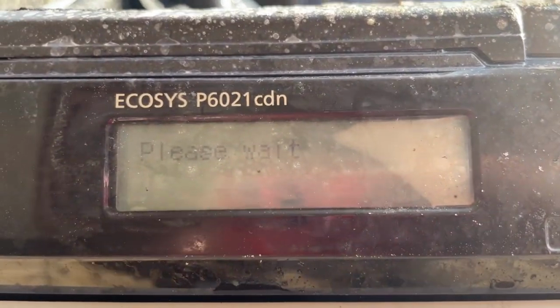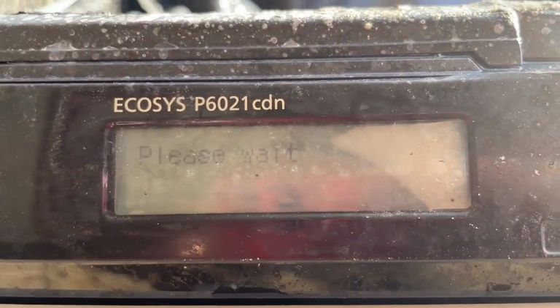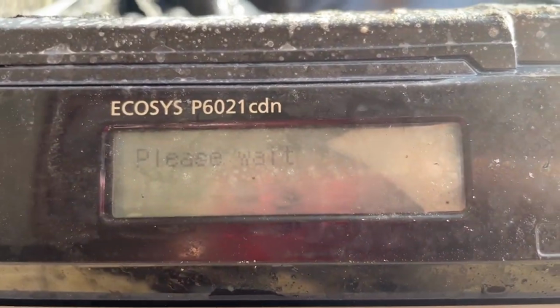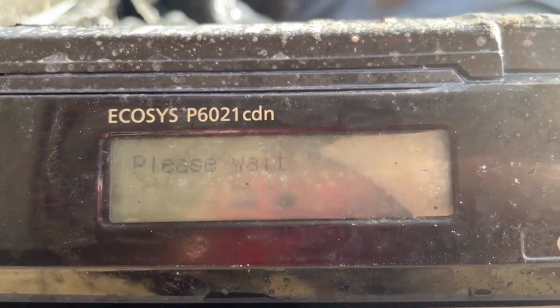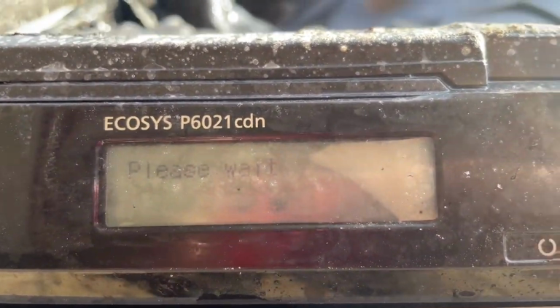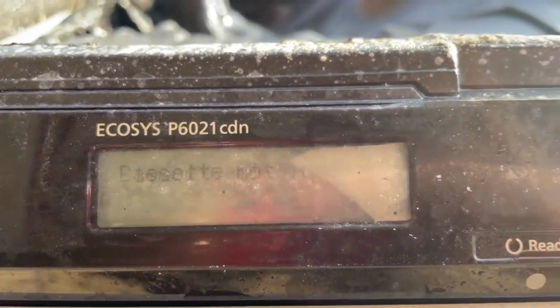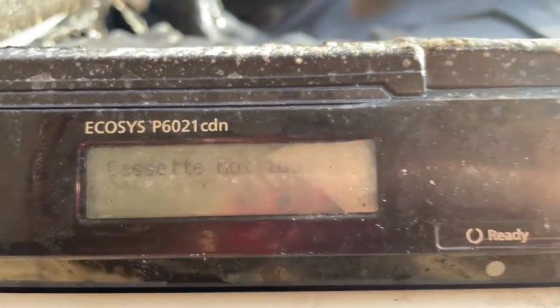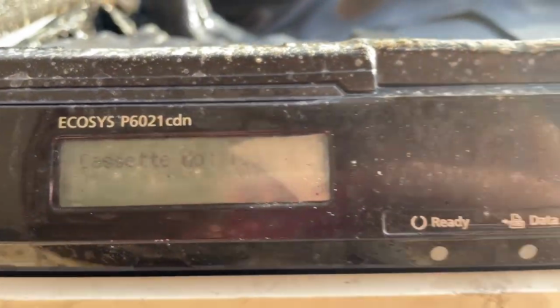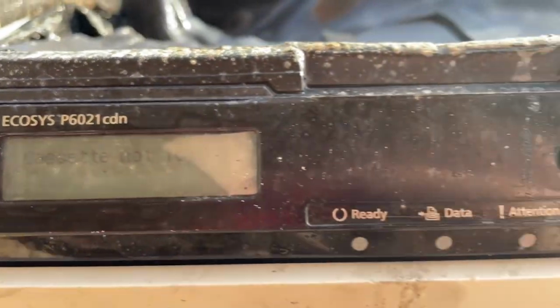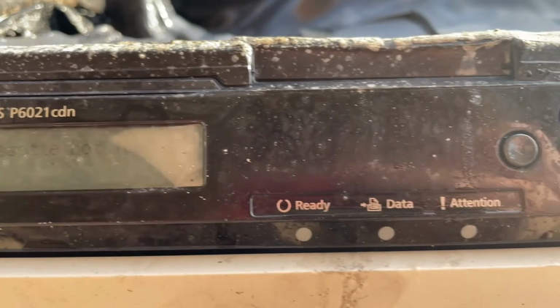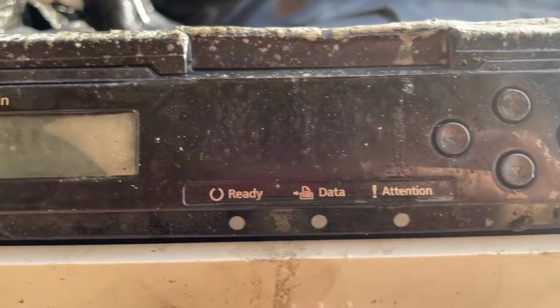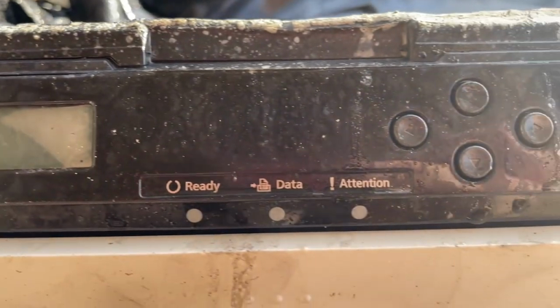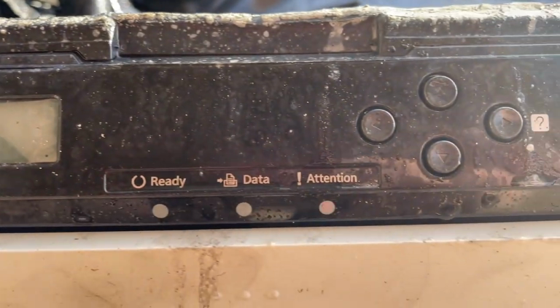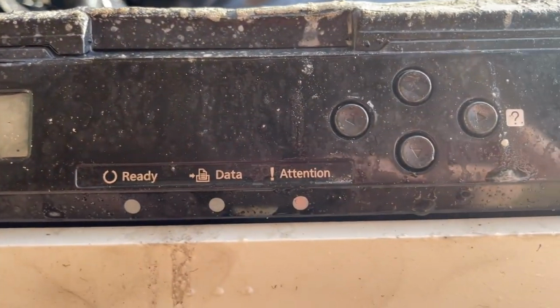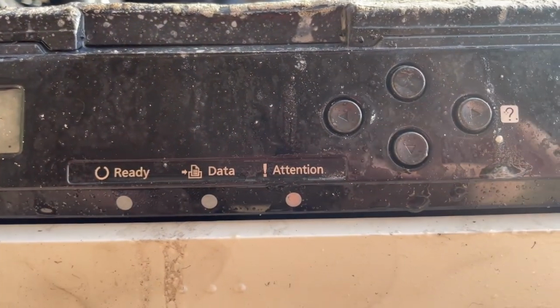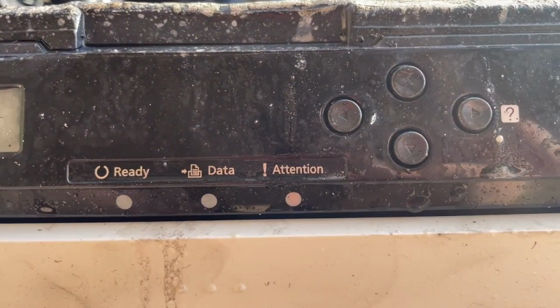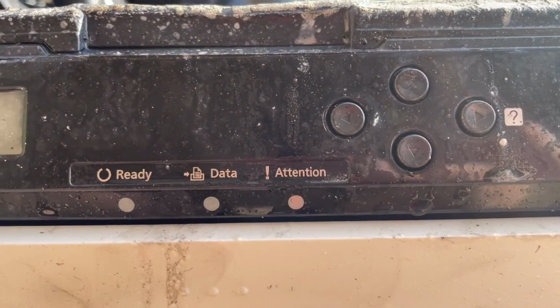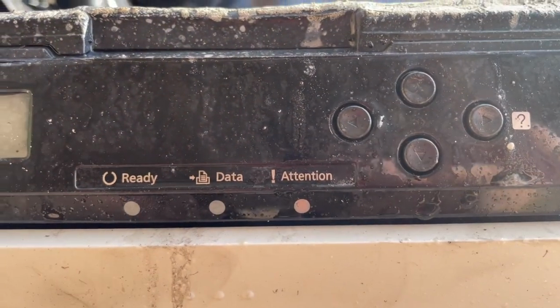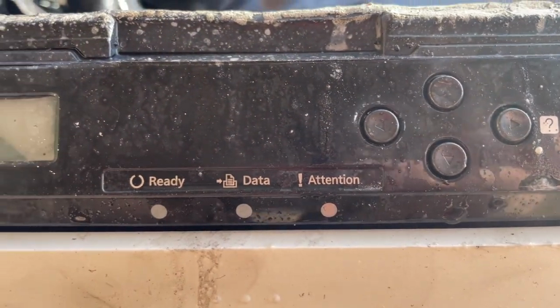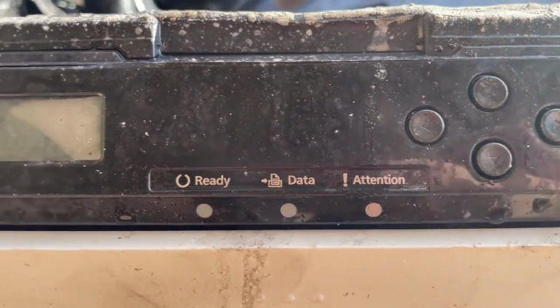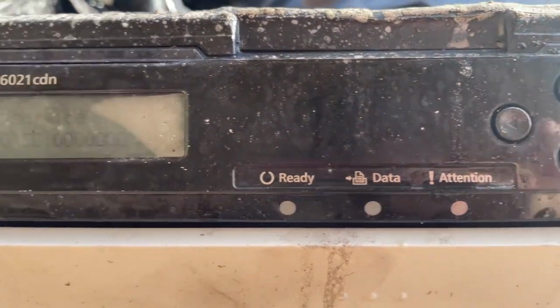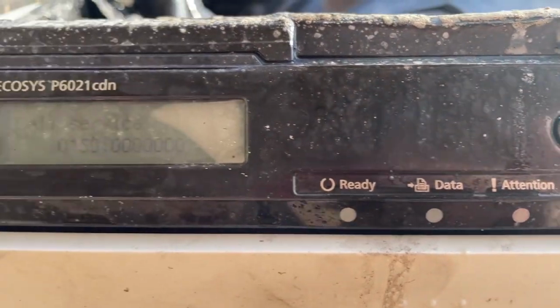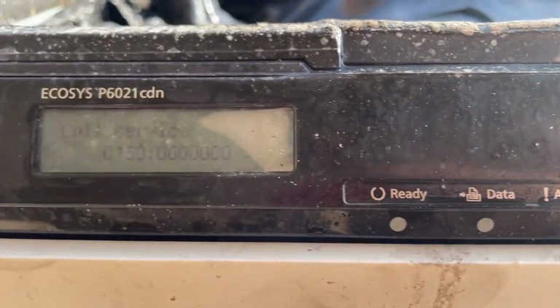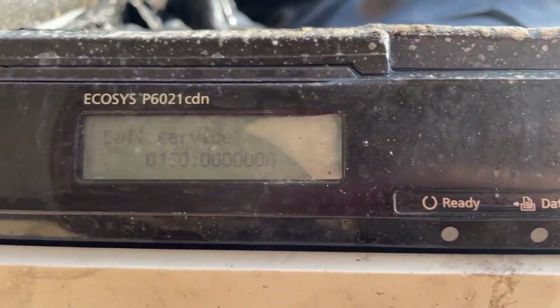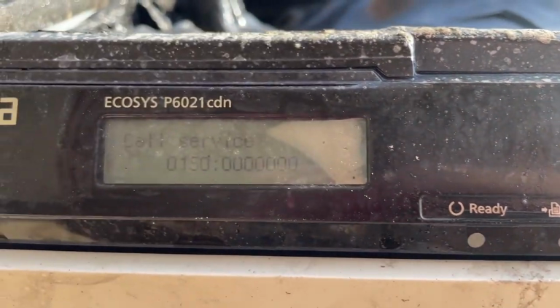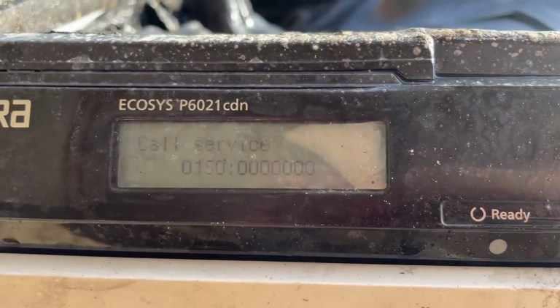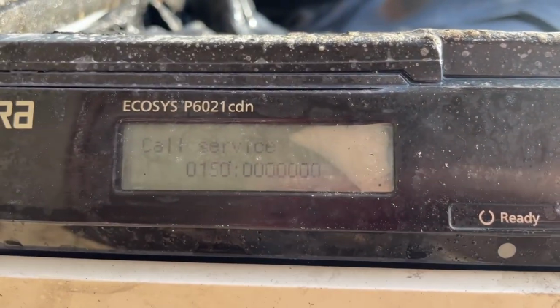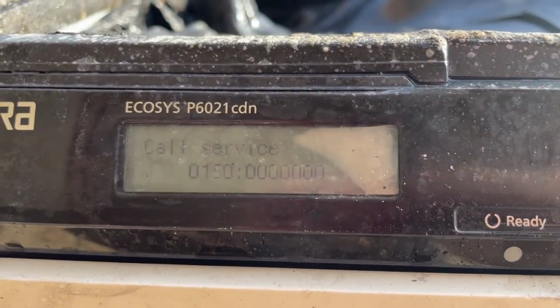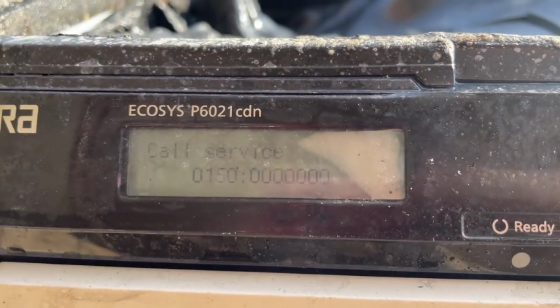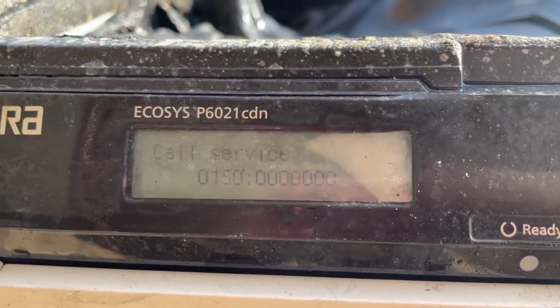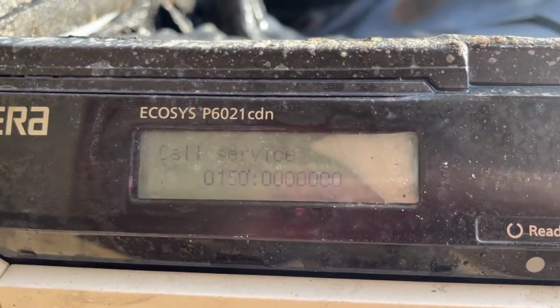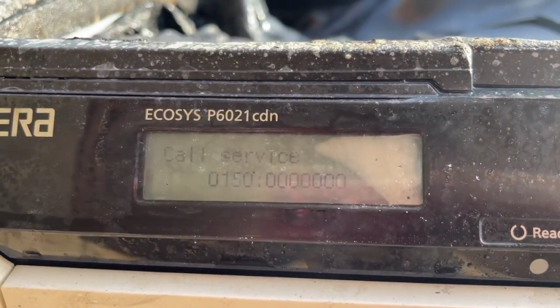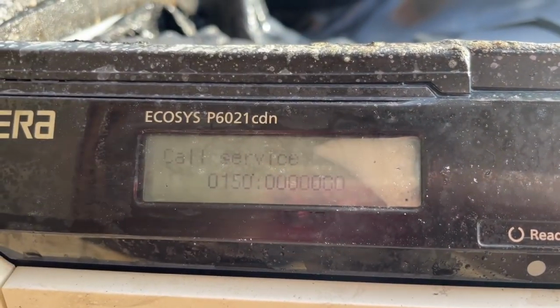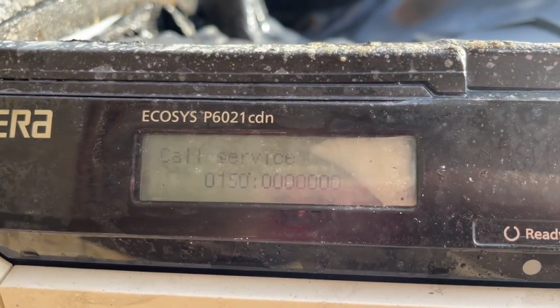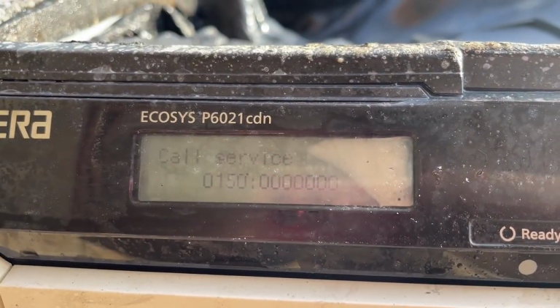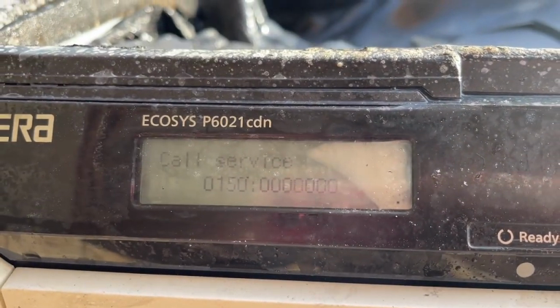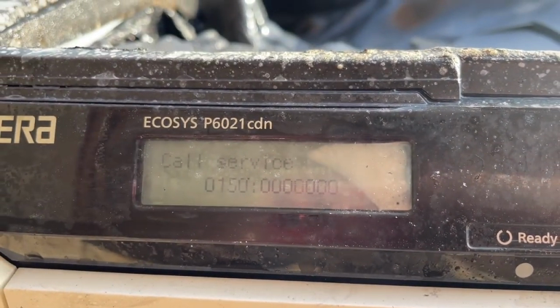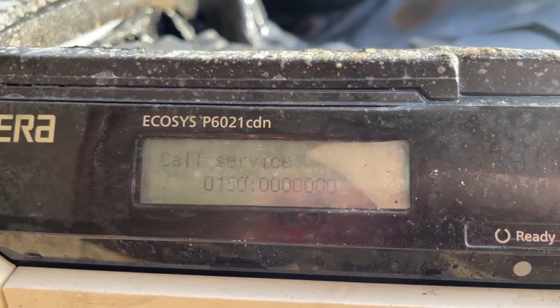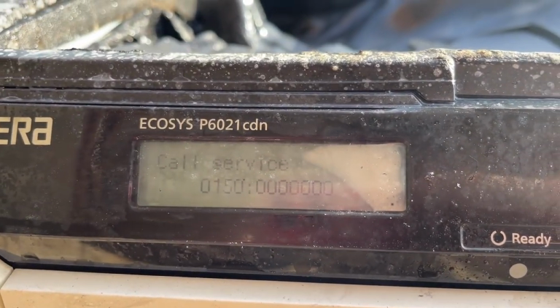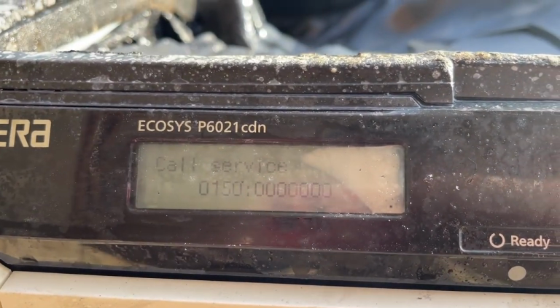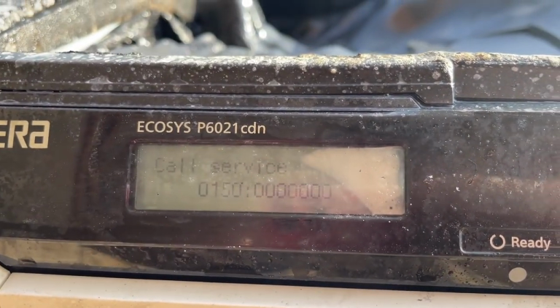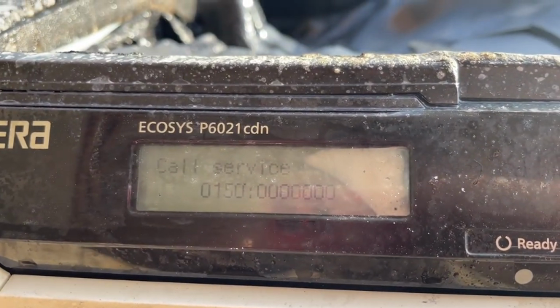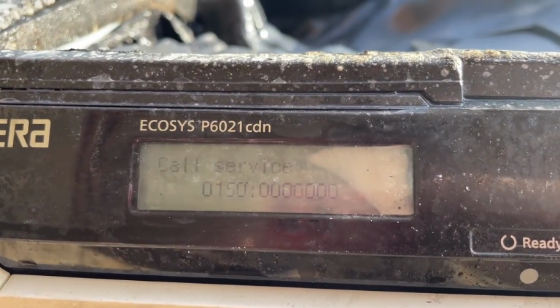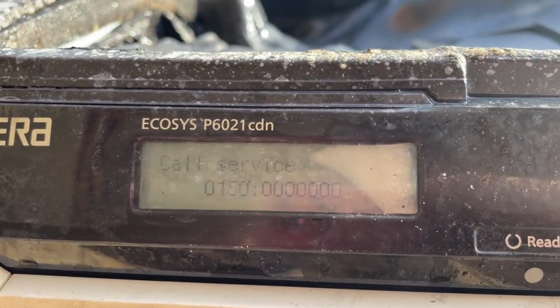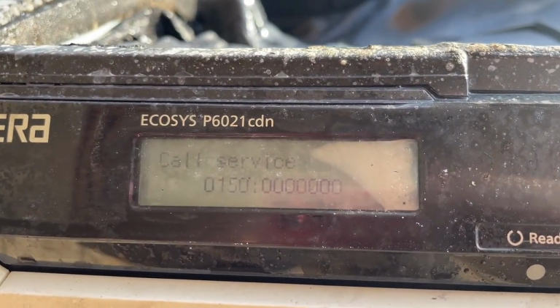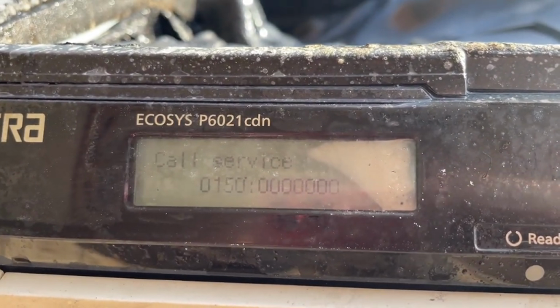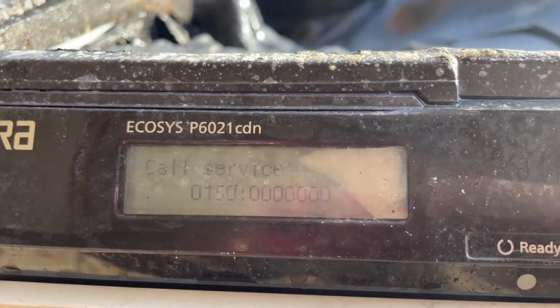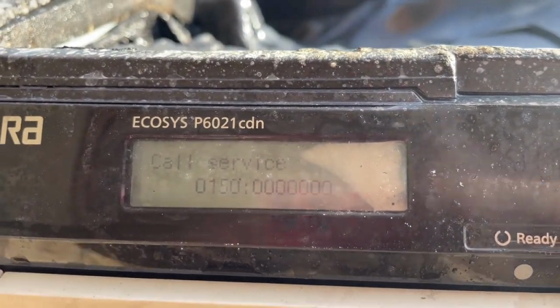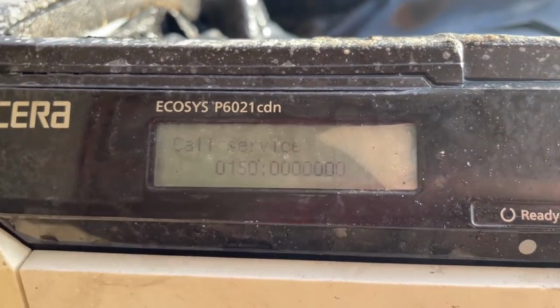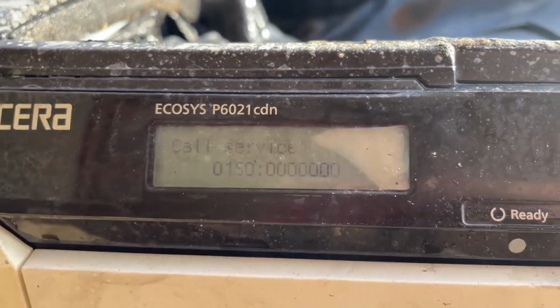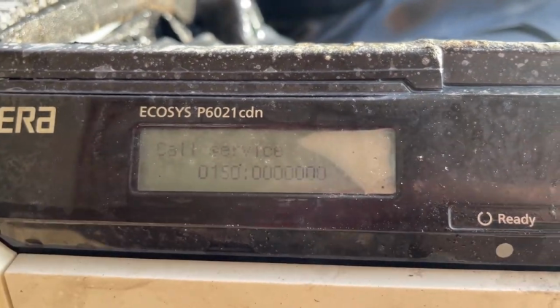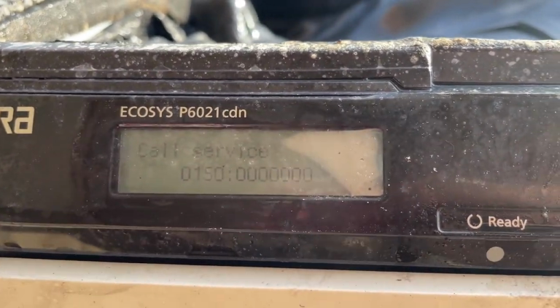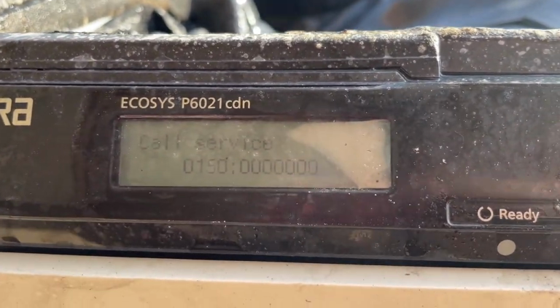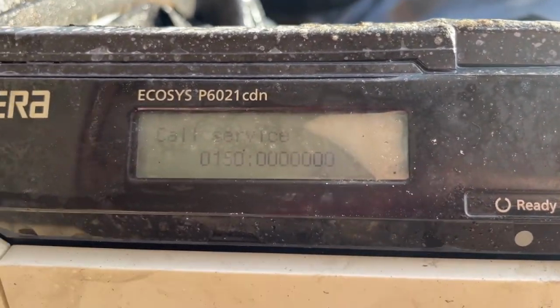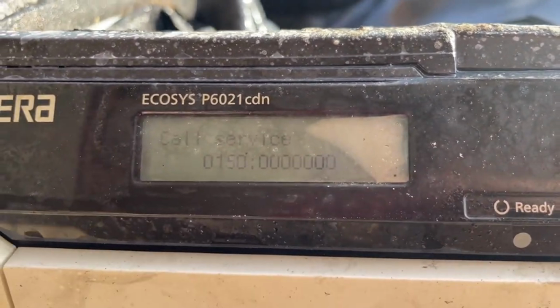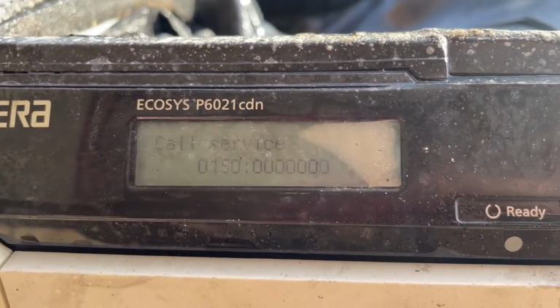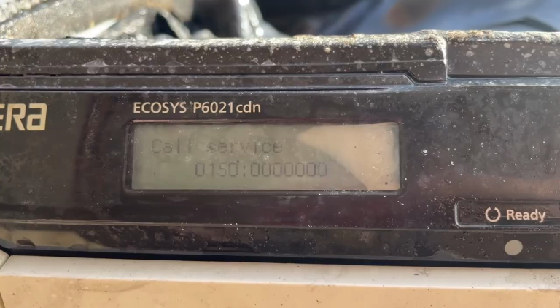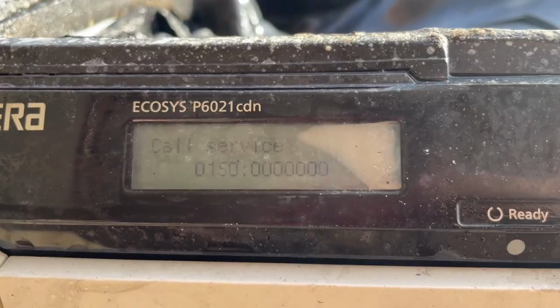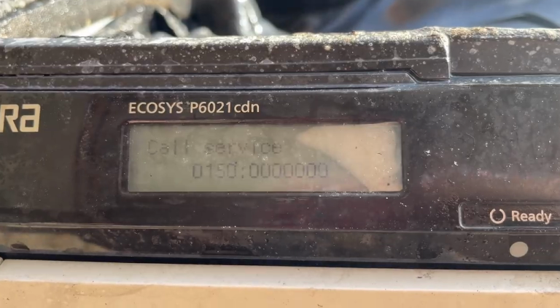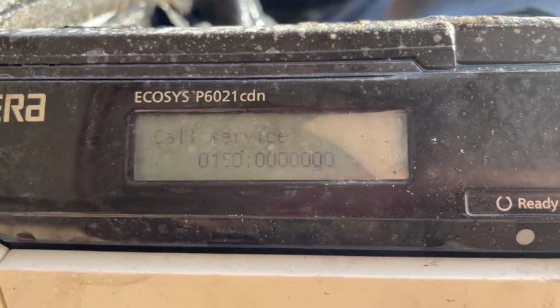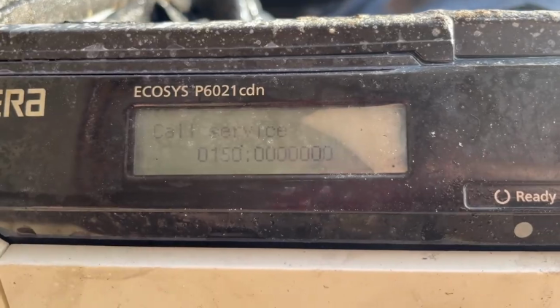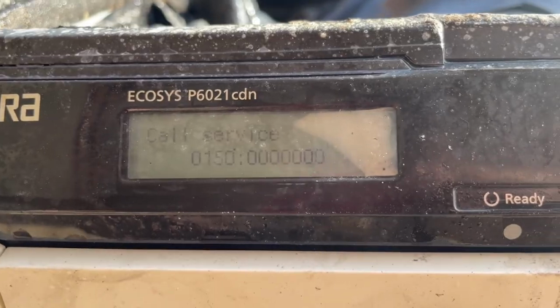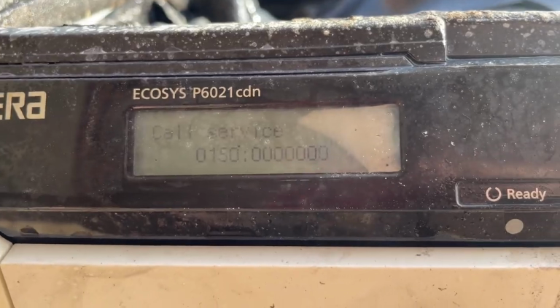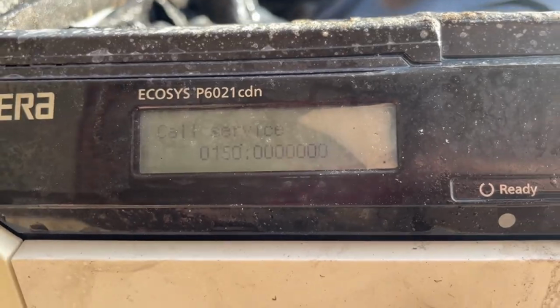I think we'd best call the service centre — see what that means, eh.